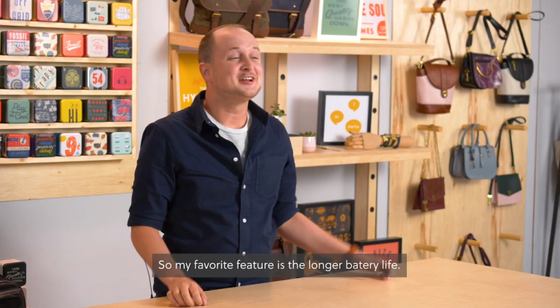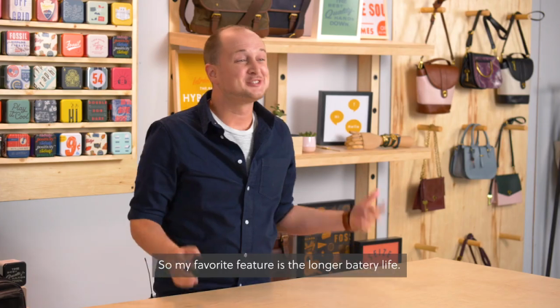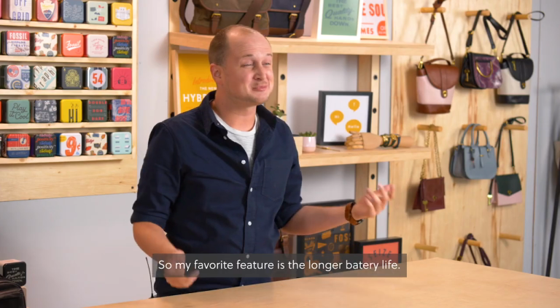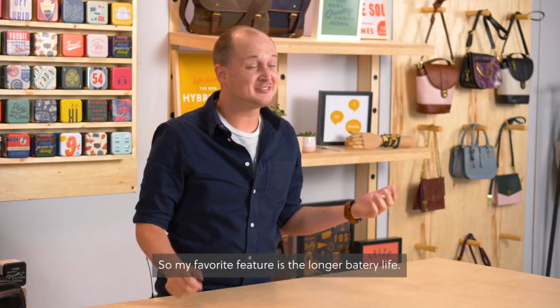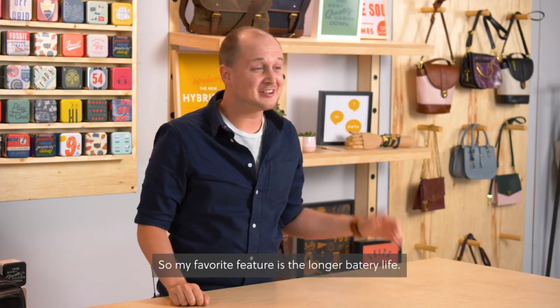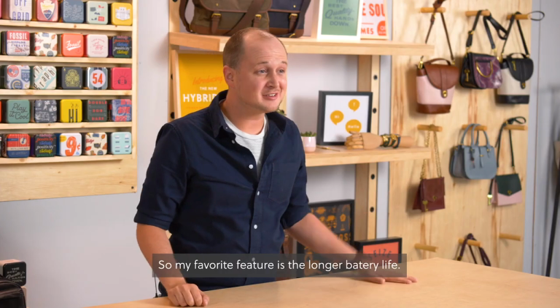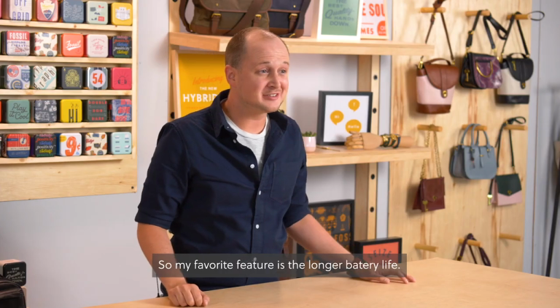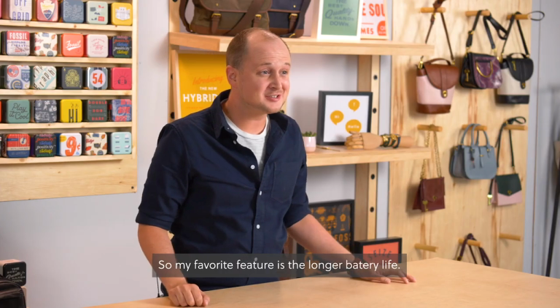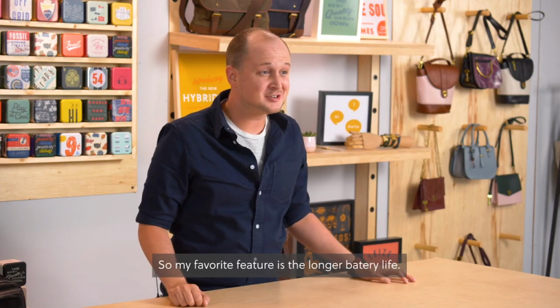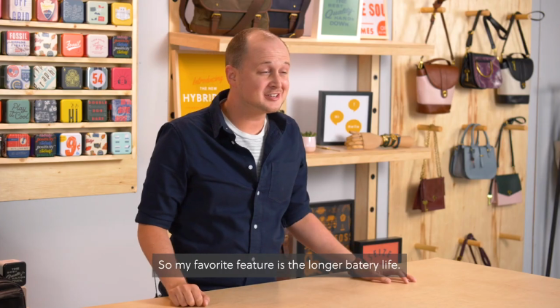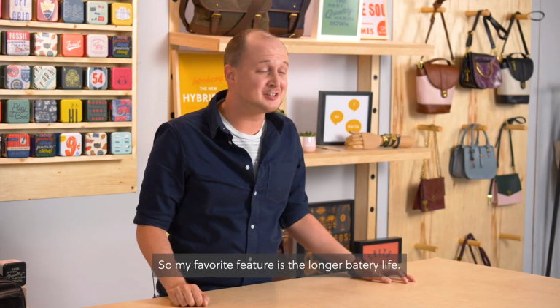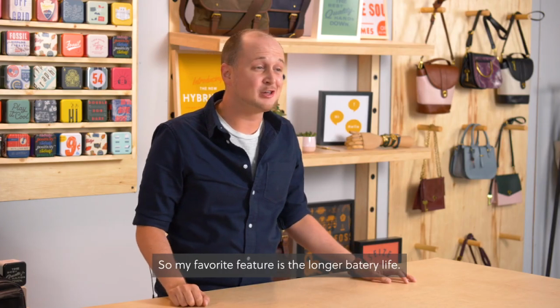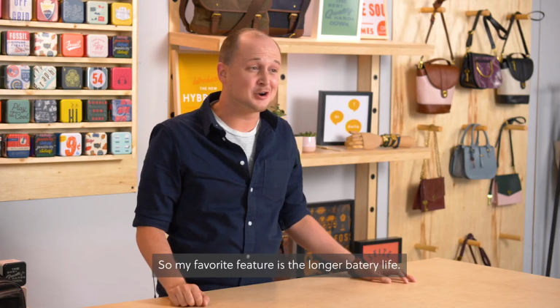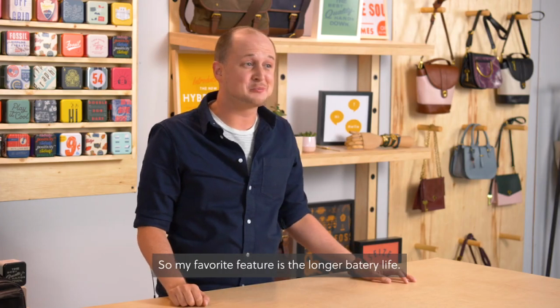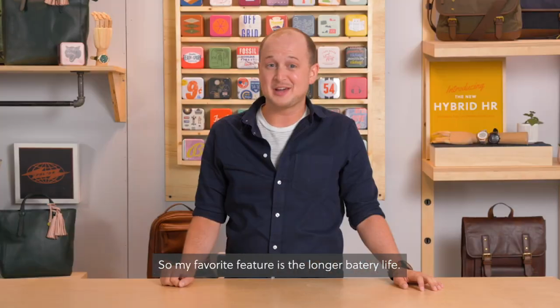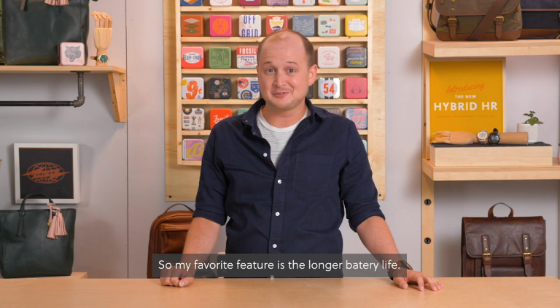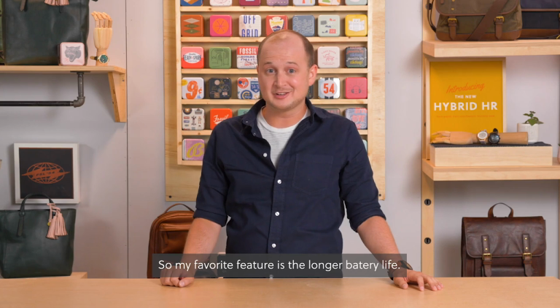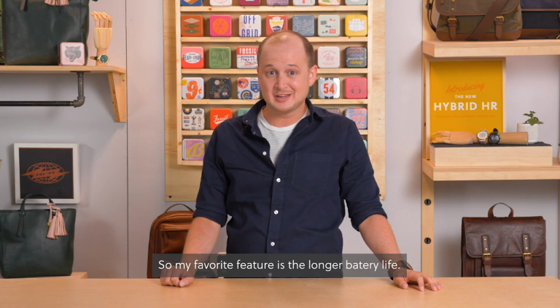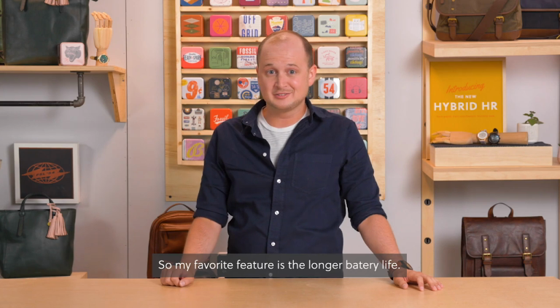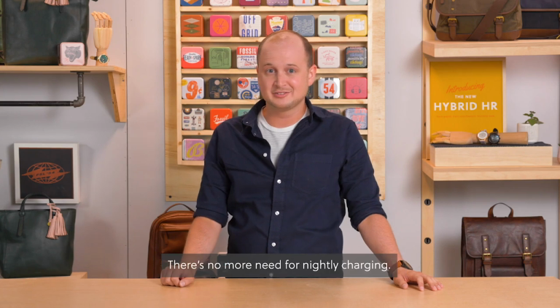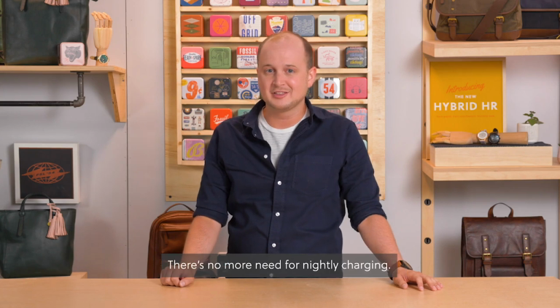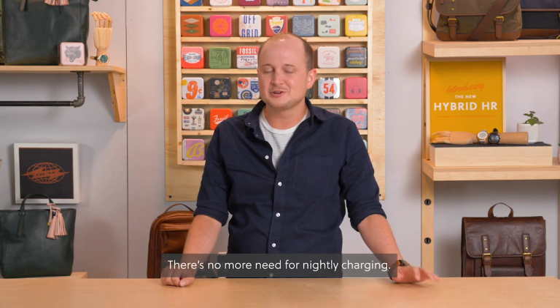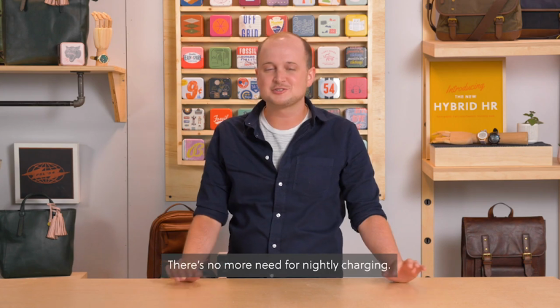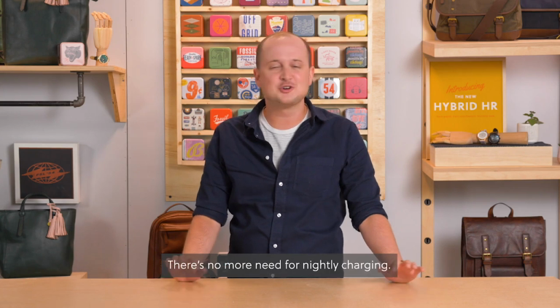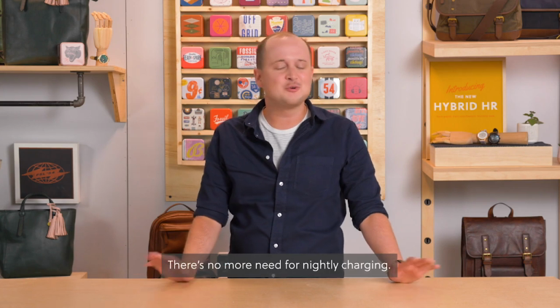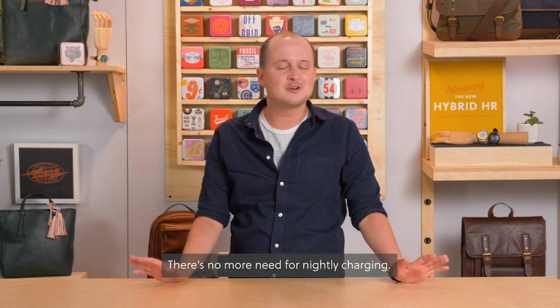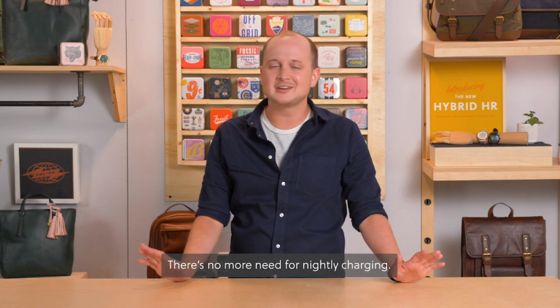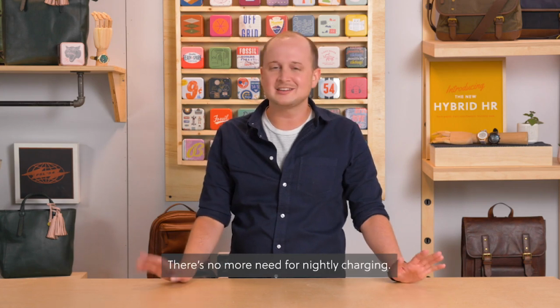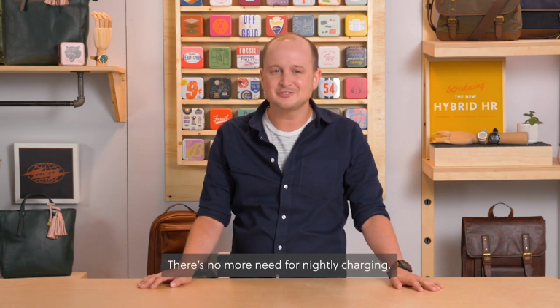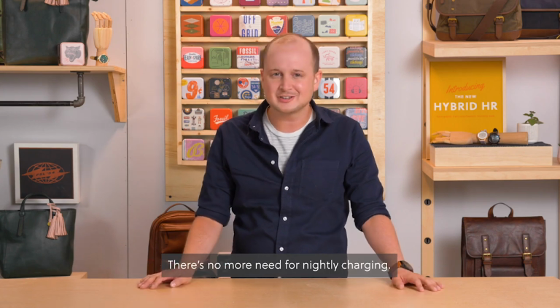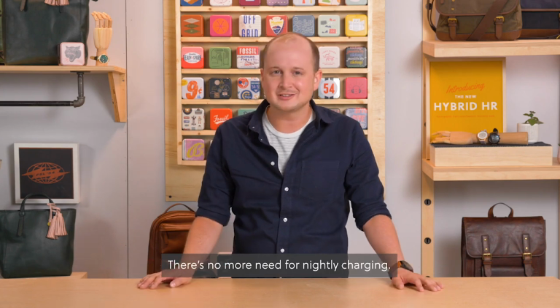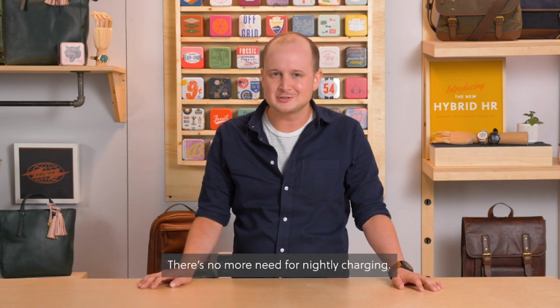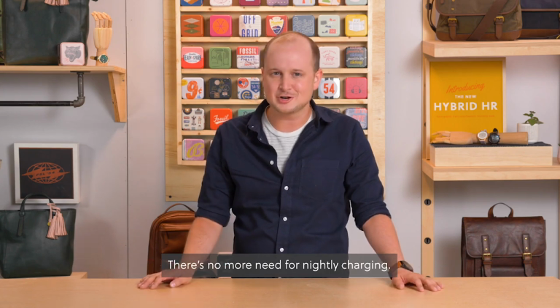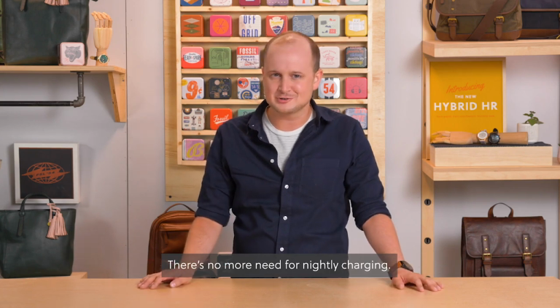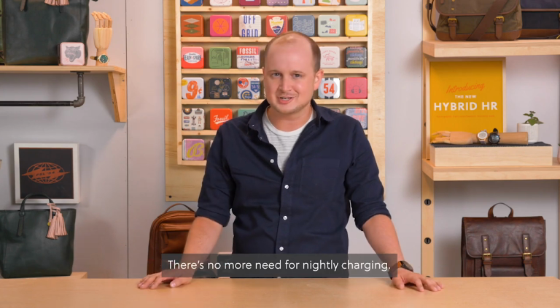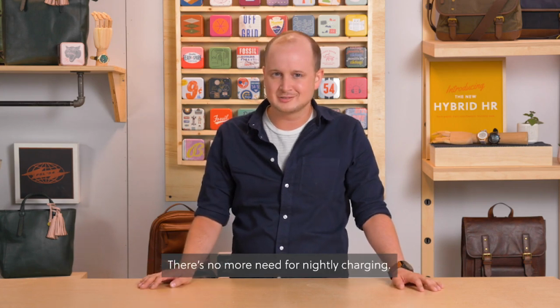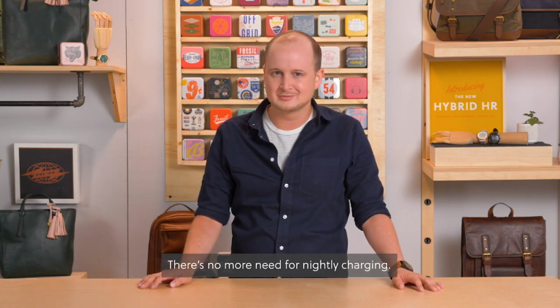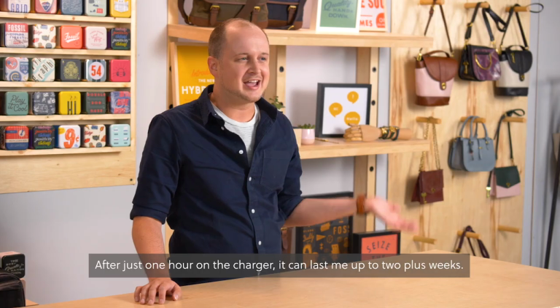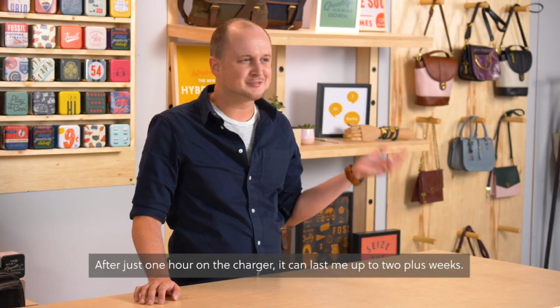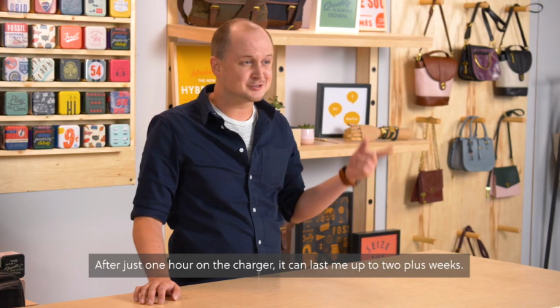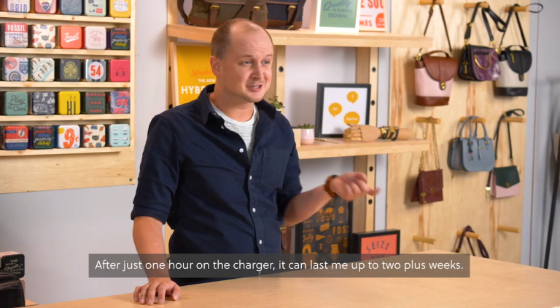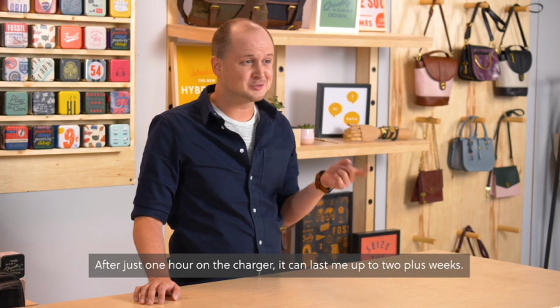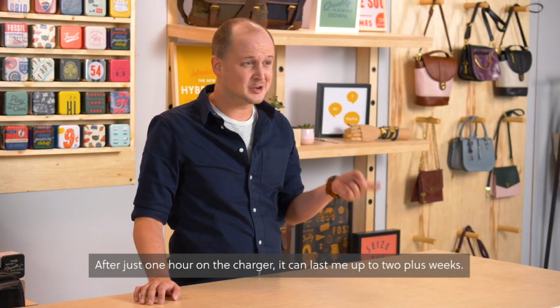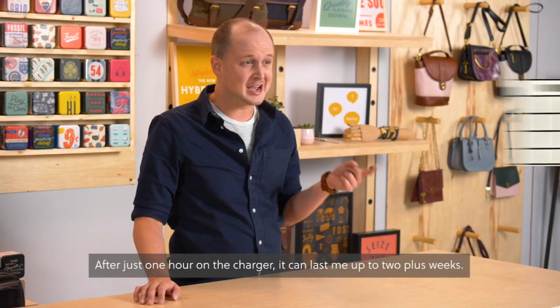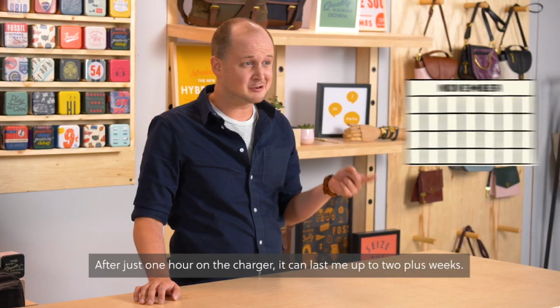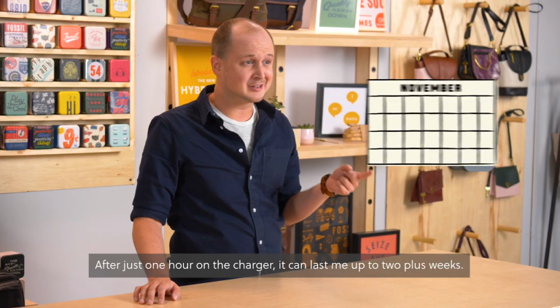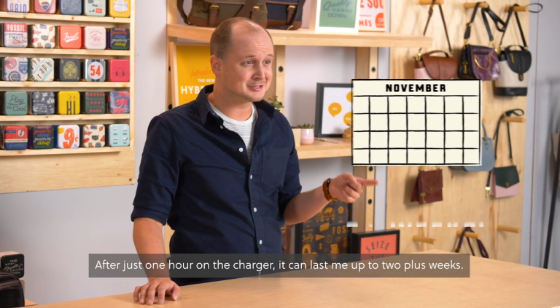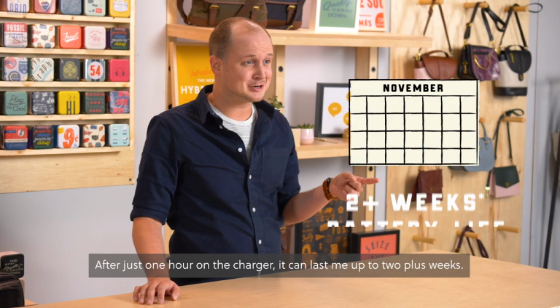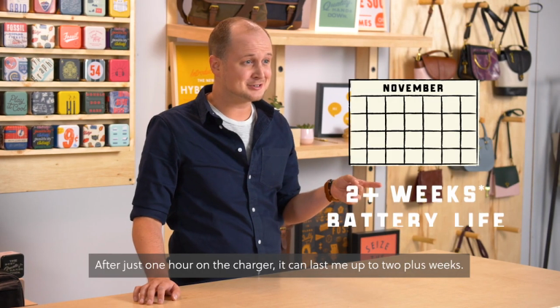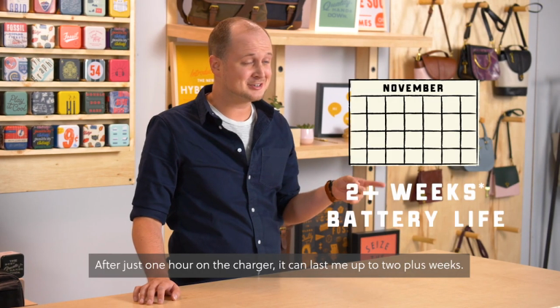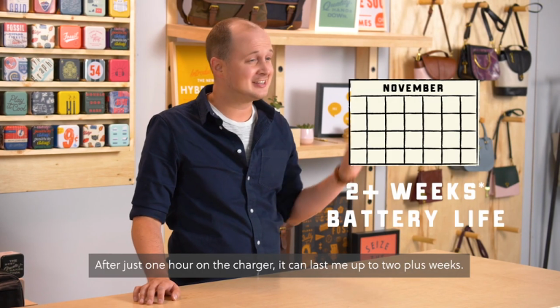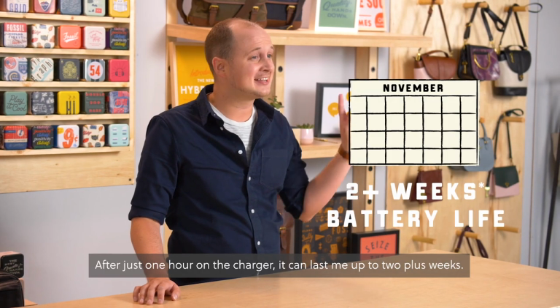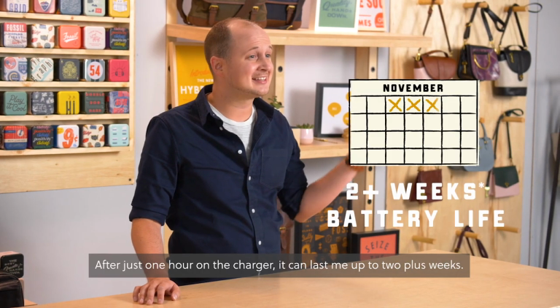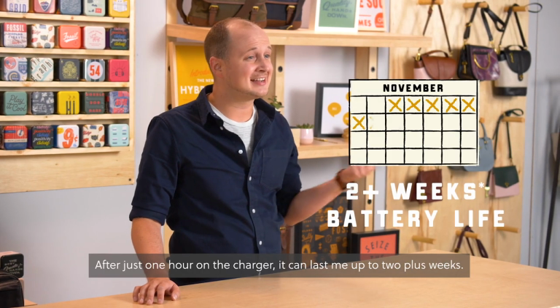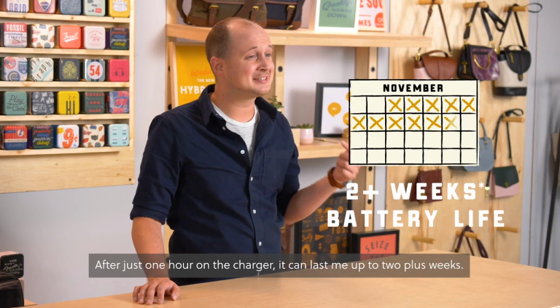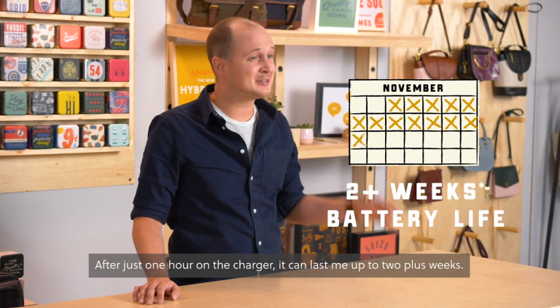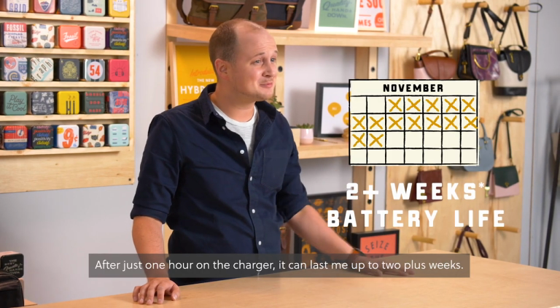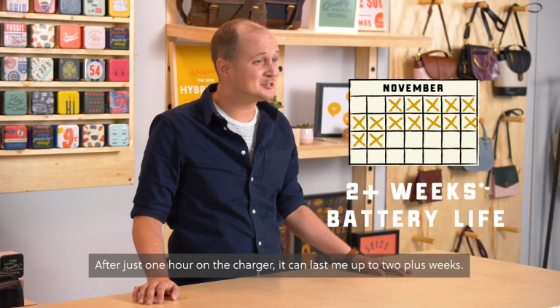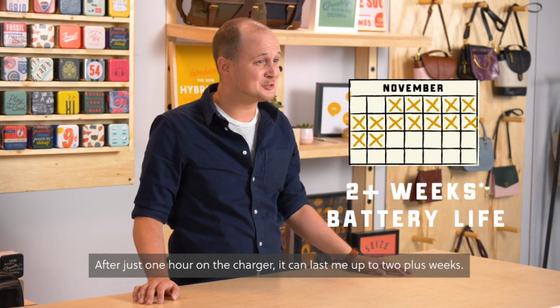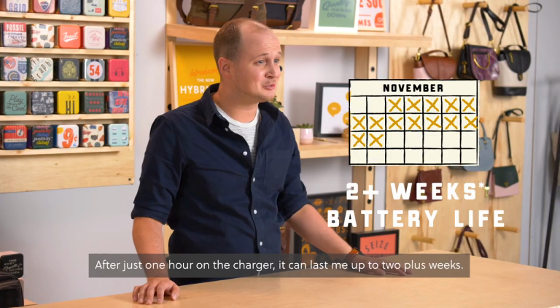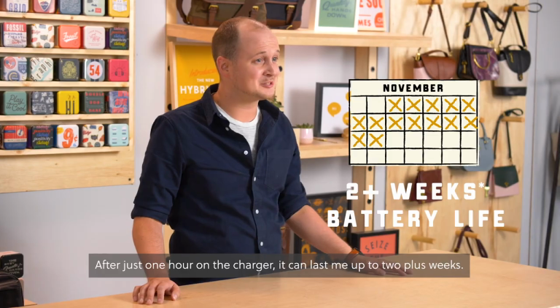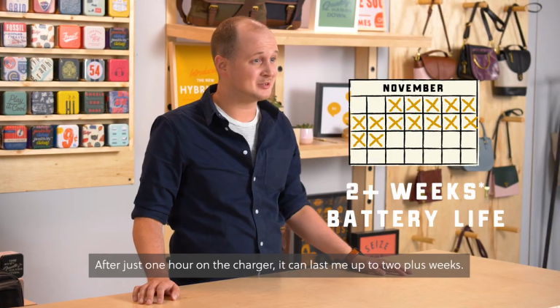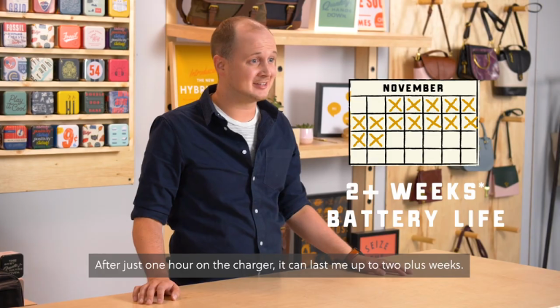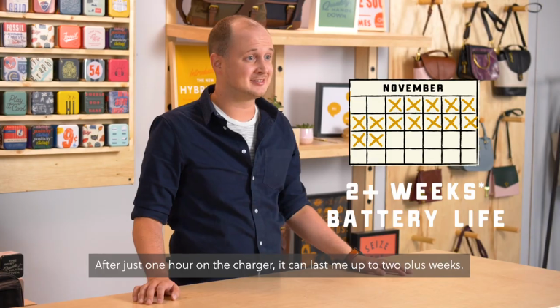My favorite feature is the longer battery life. There's no more need for nightly charging. After just one hour on the charger, it can last up to two-plus weeks.